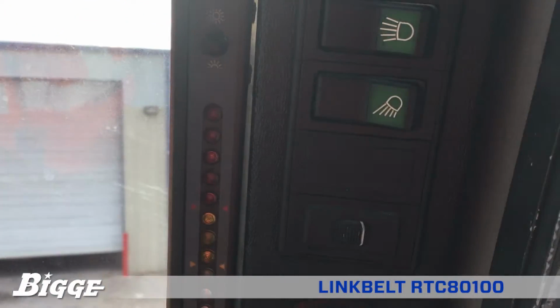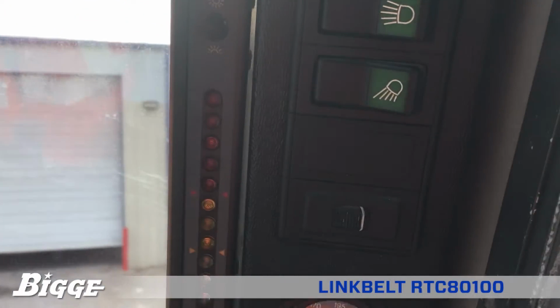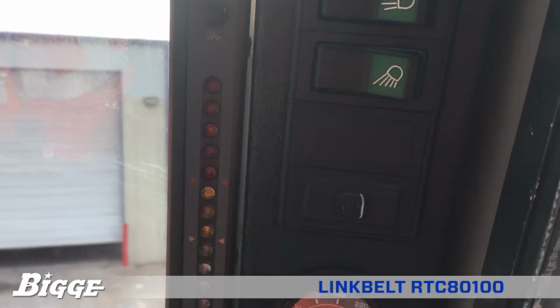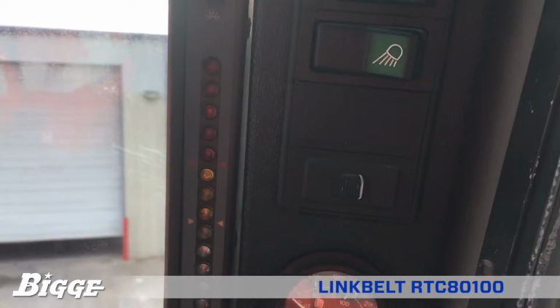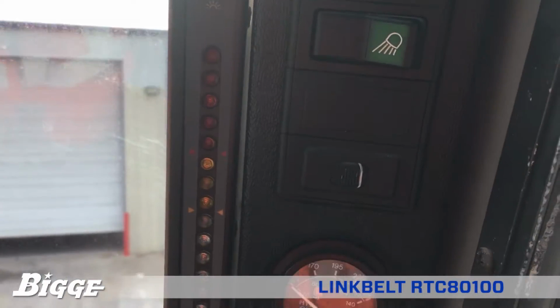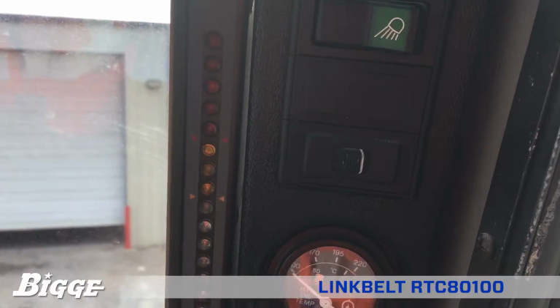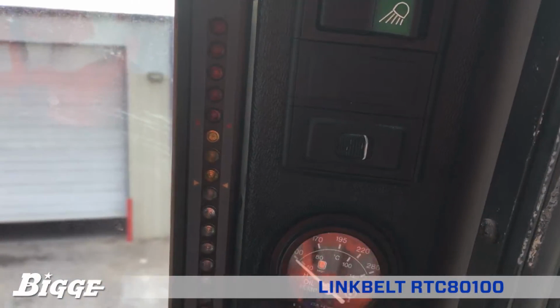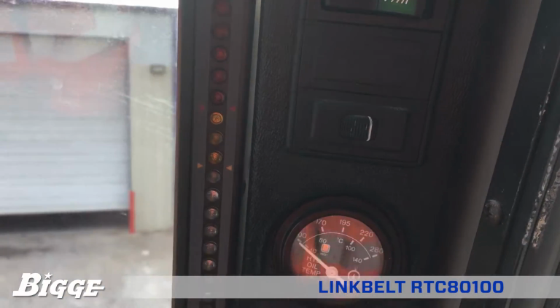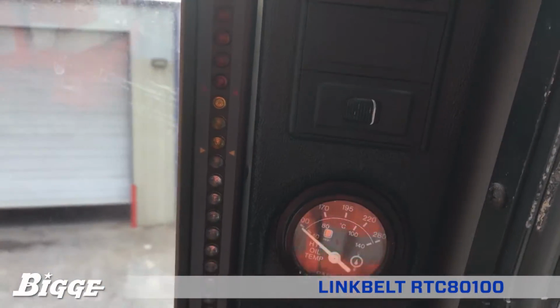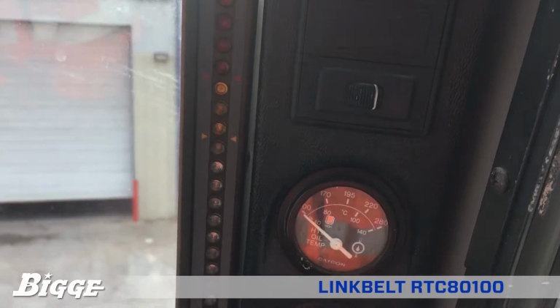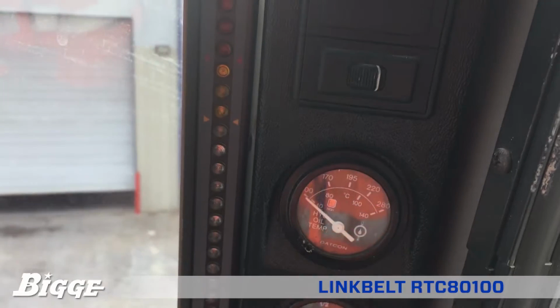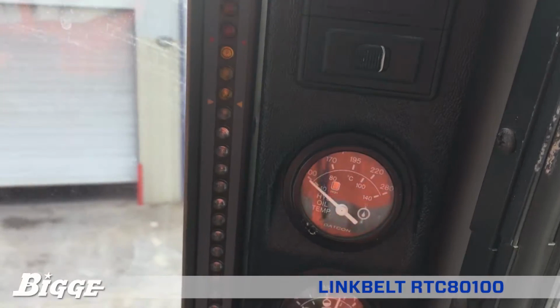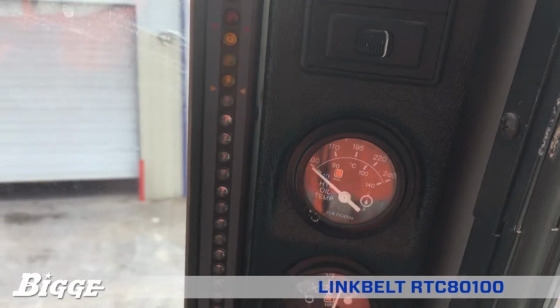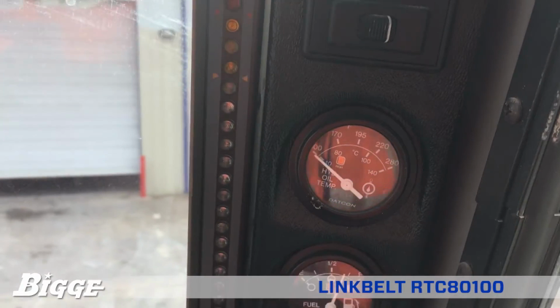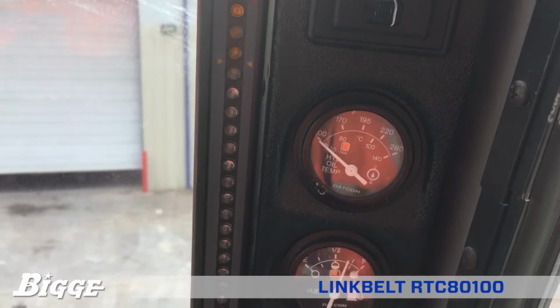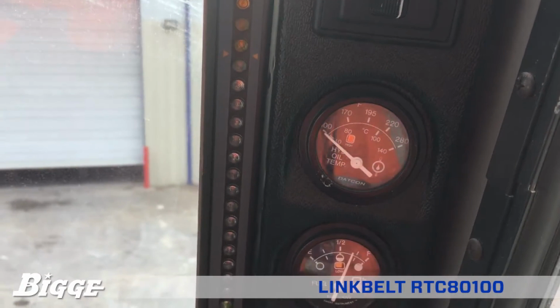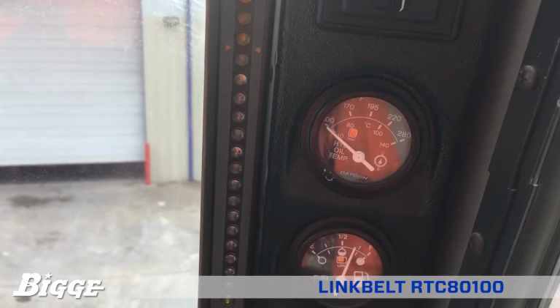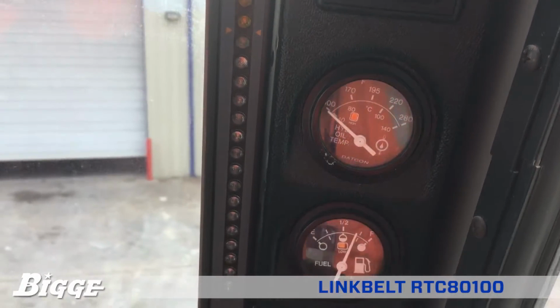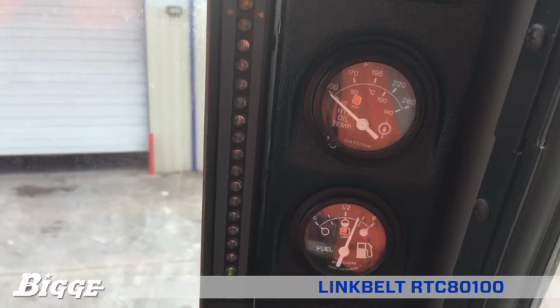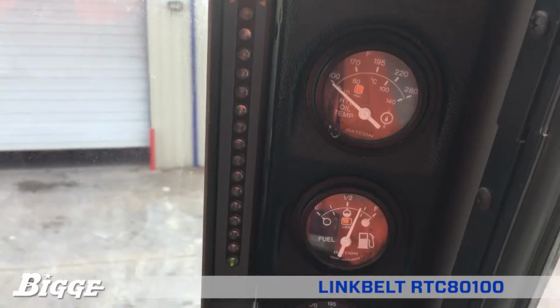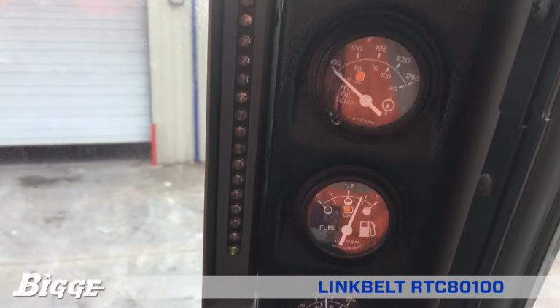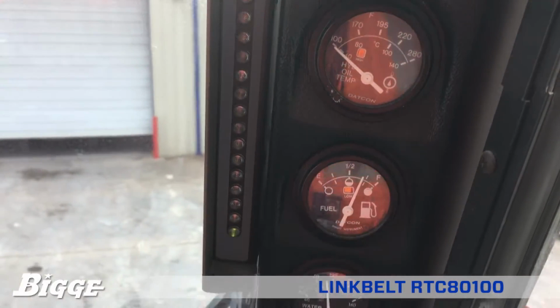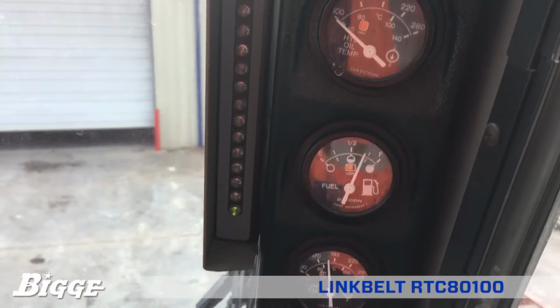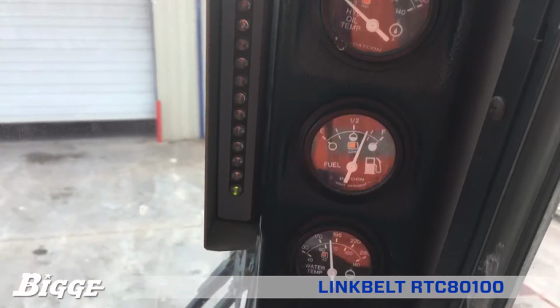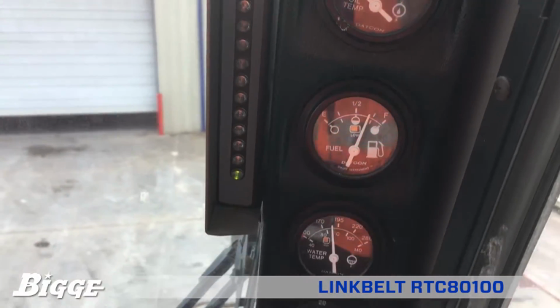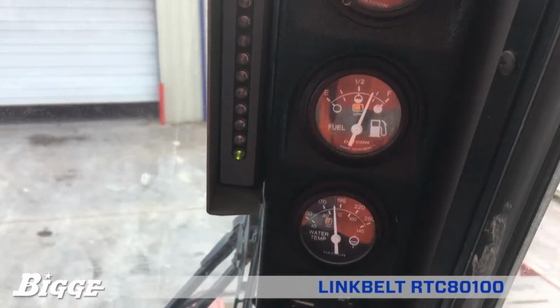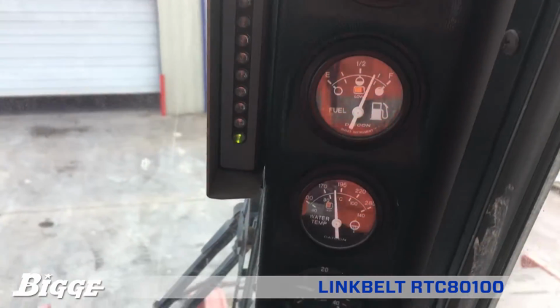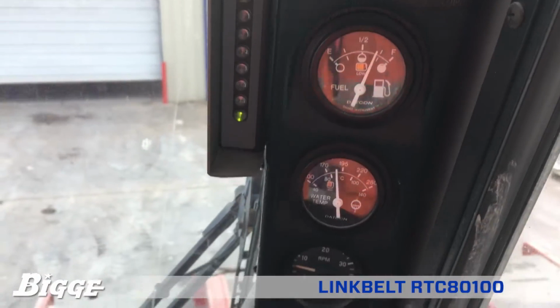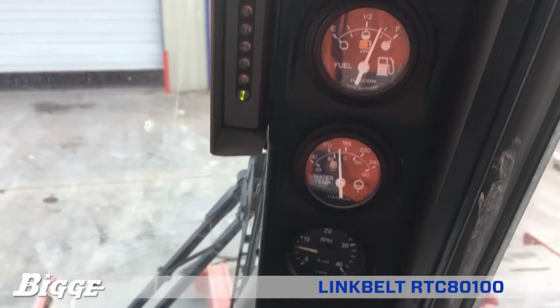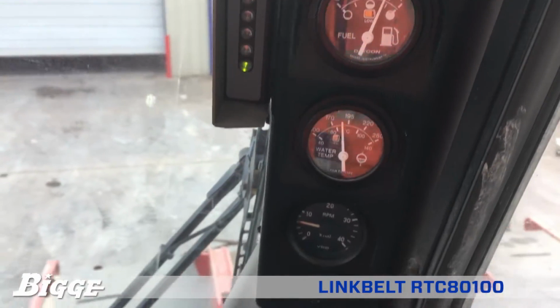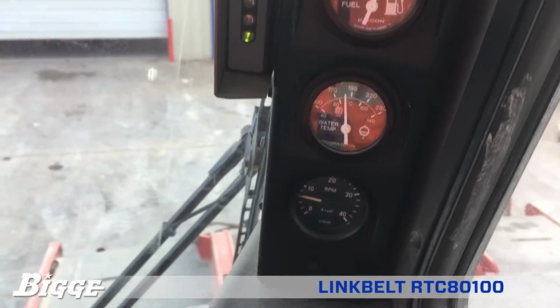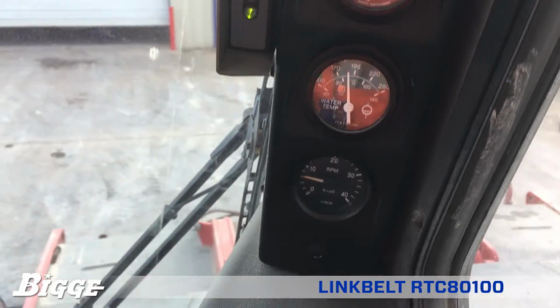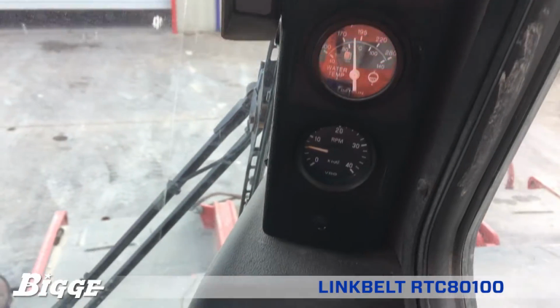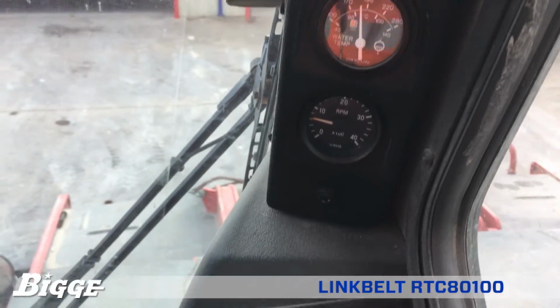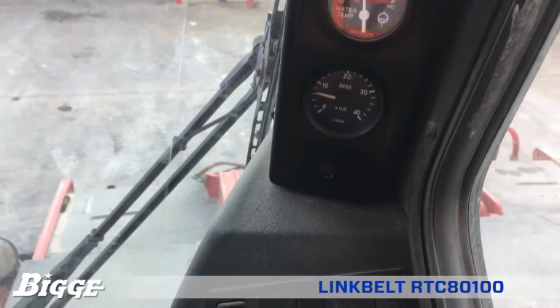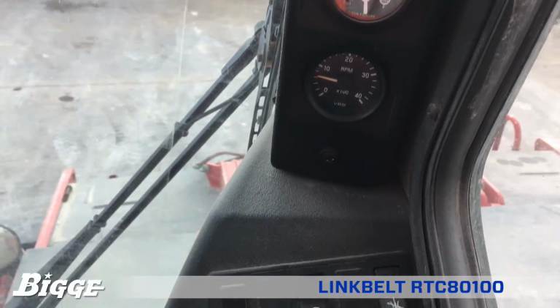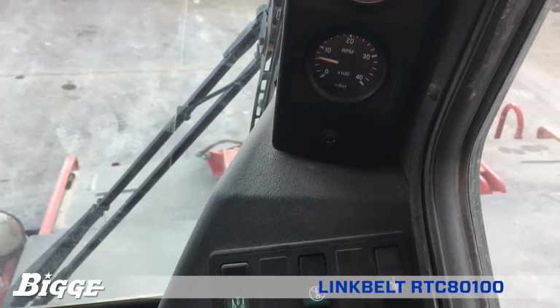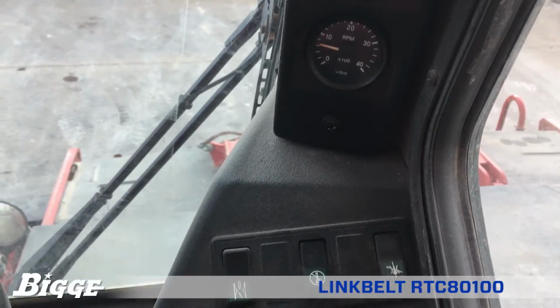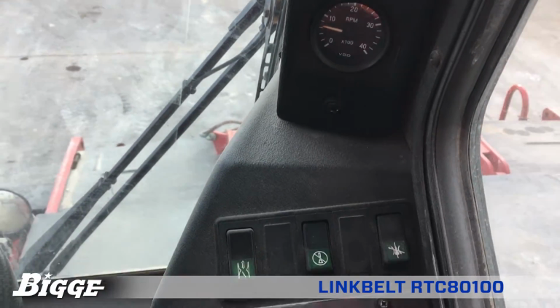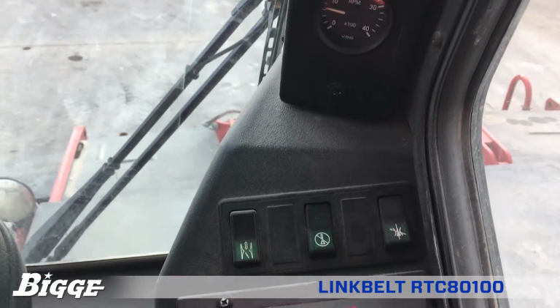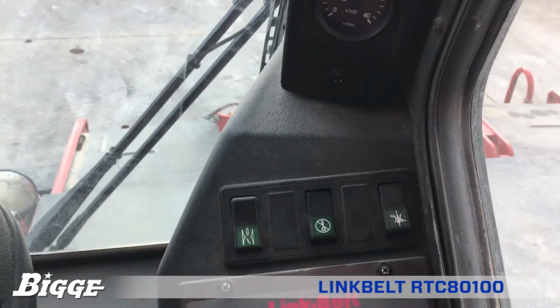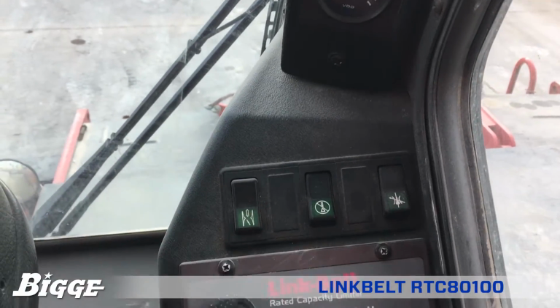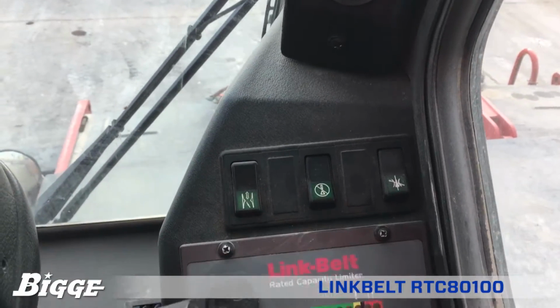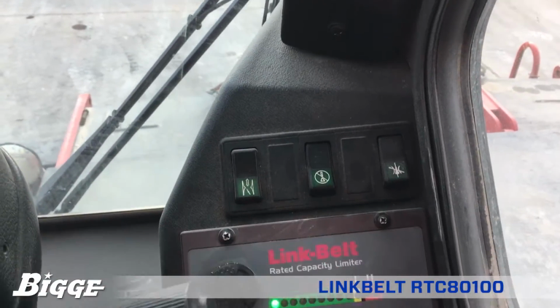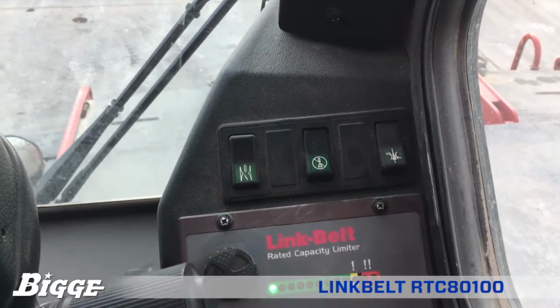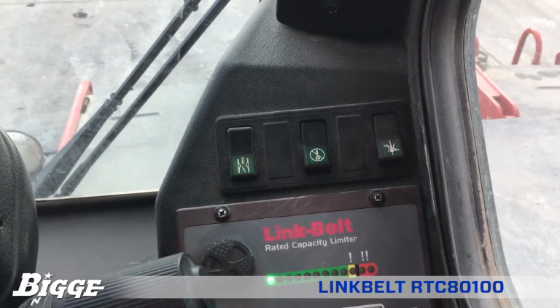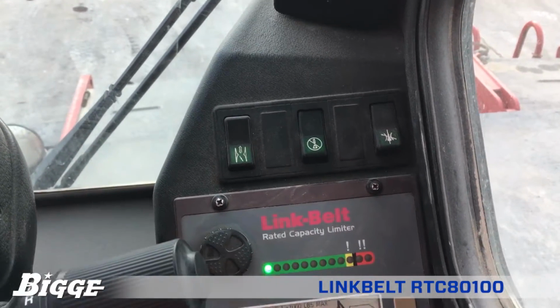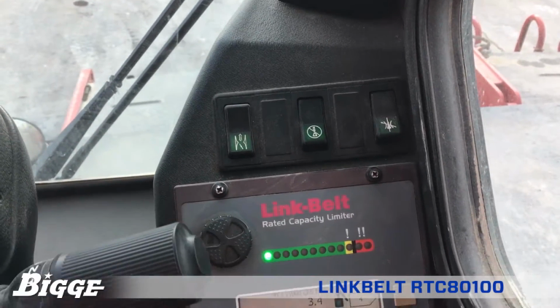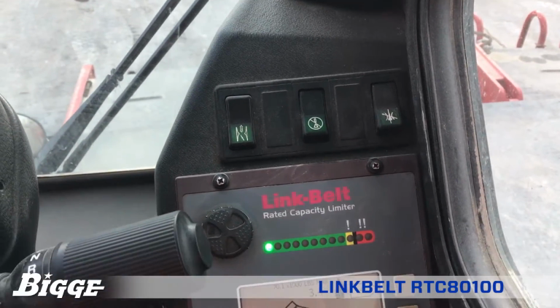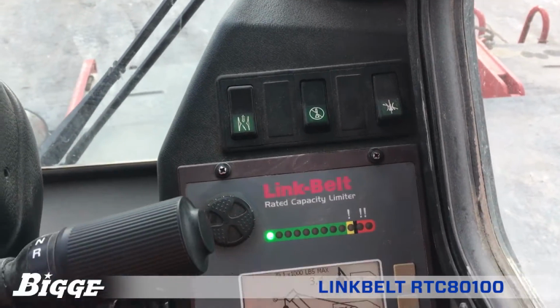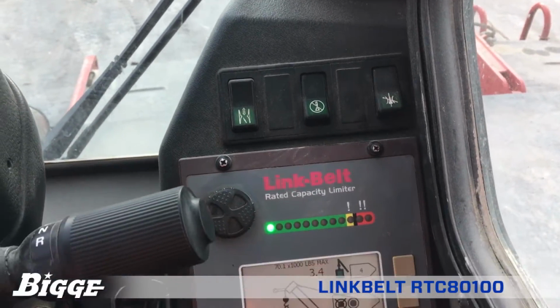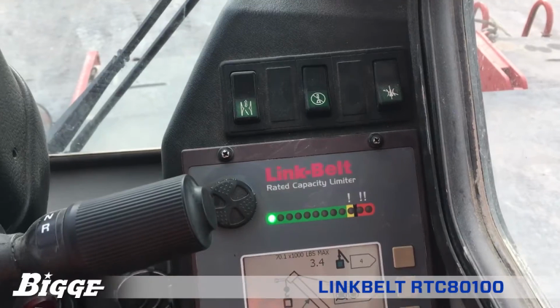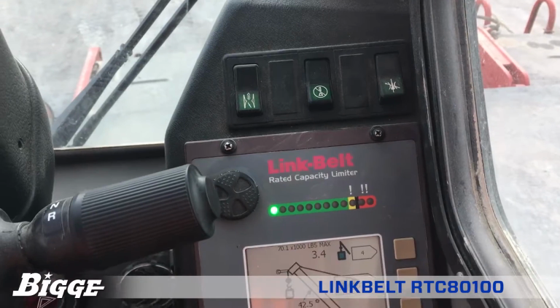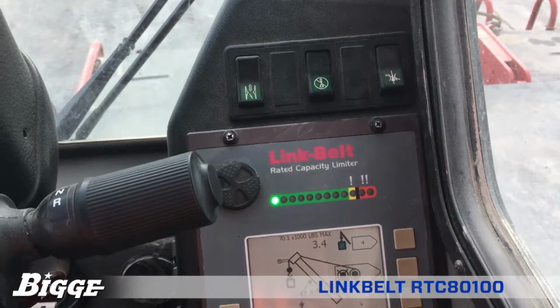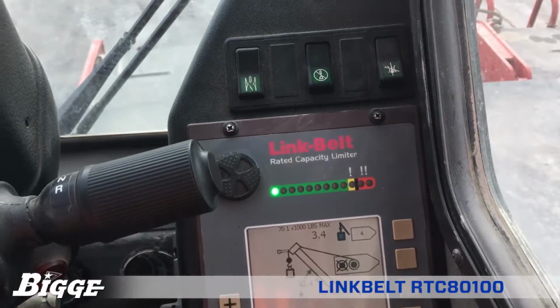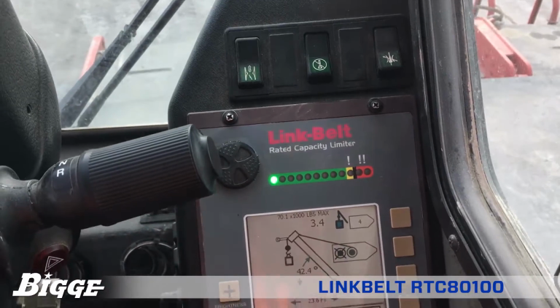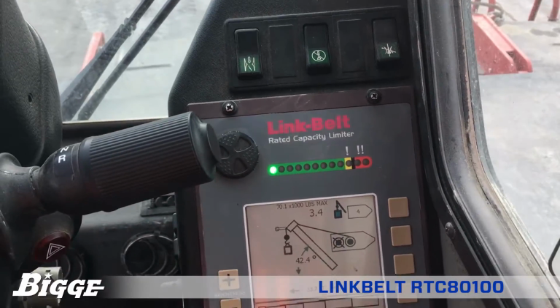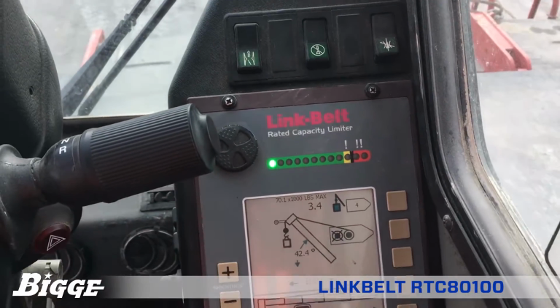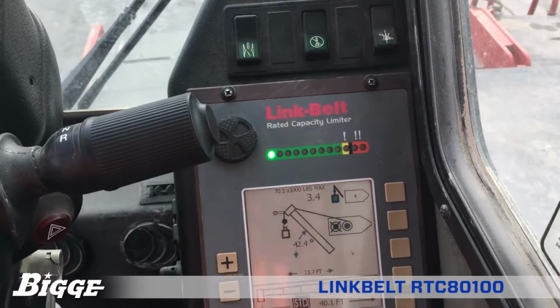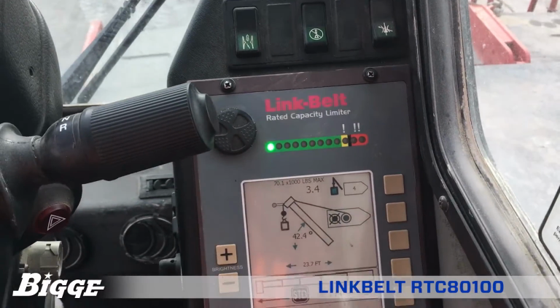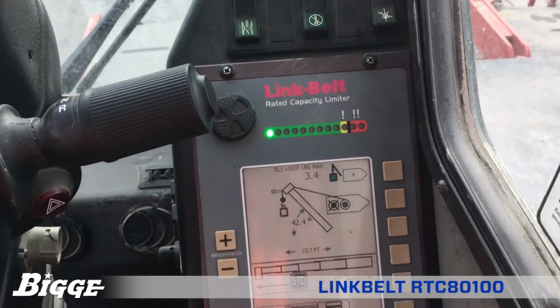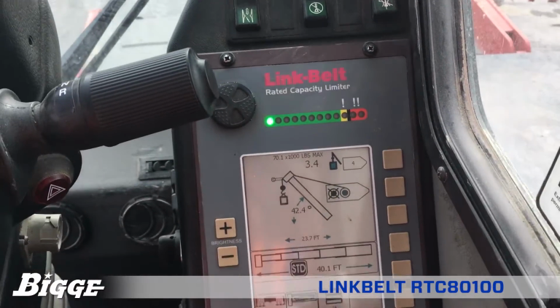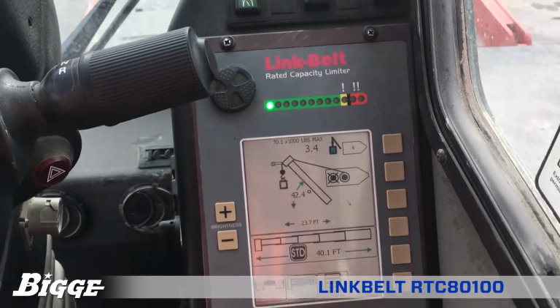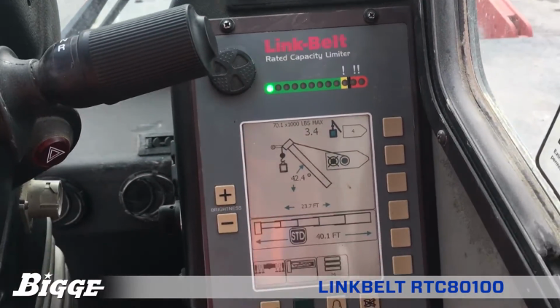Outriggers consist of four single-stage beams with confined area lifting capacities, with extension lengths of full, intermediate, and retracted.